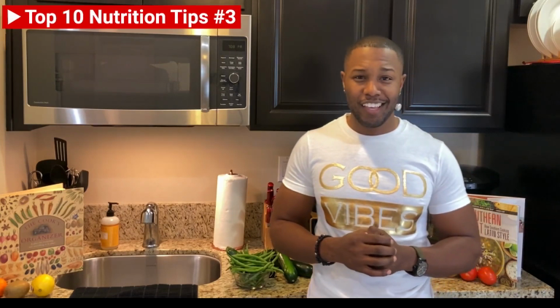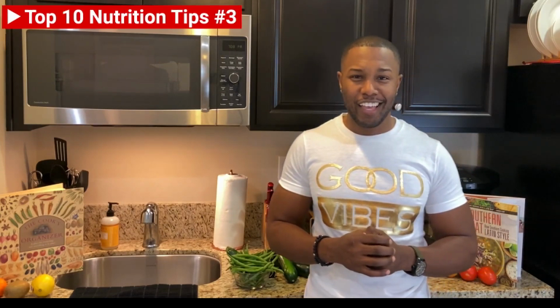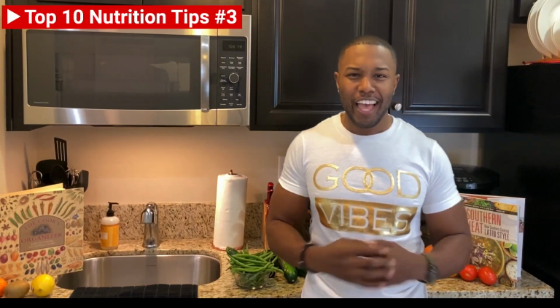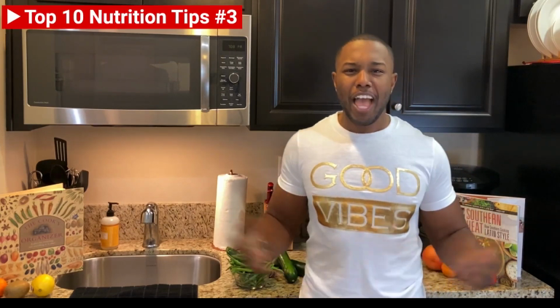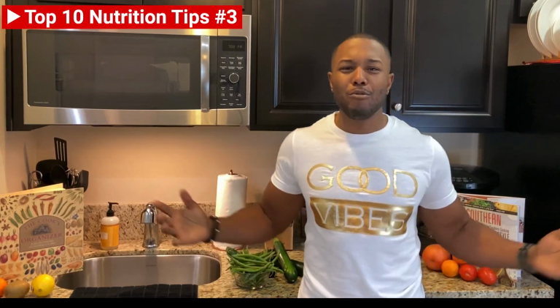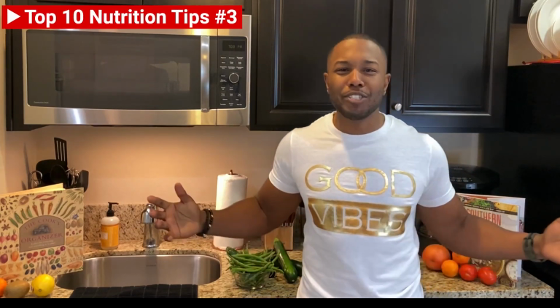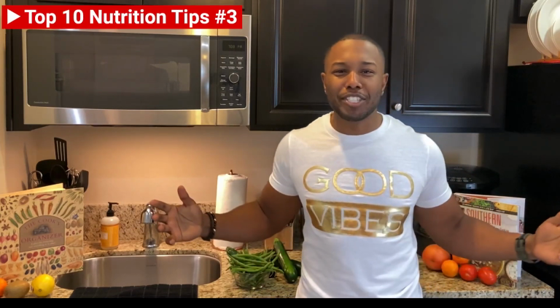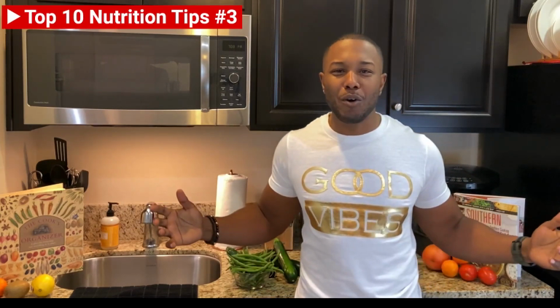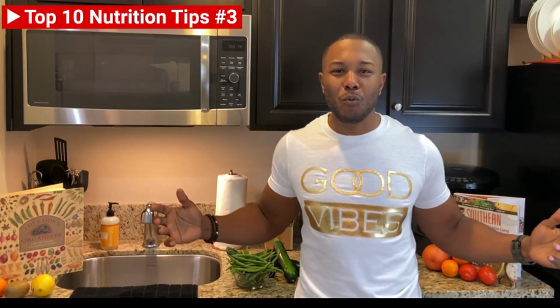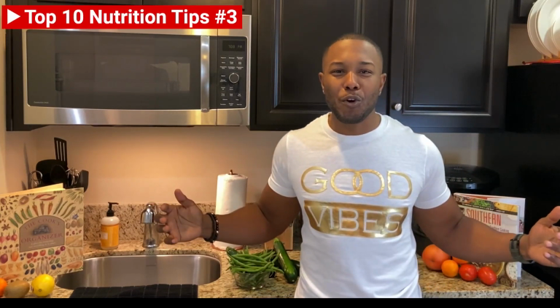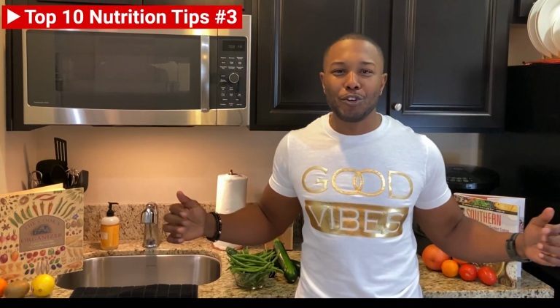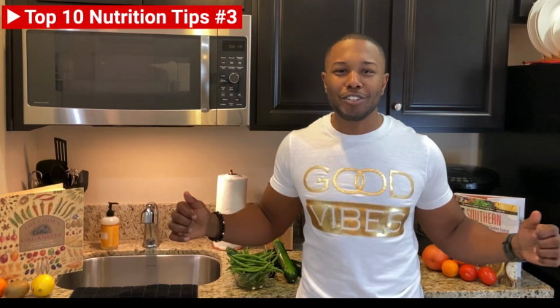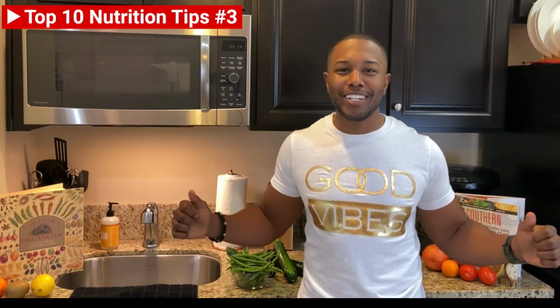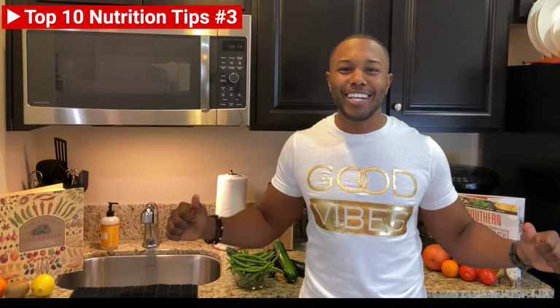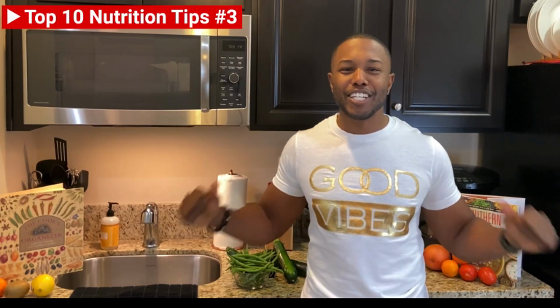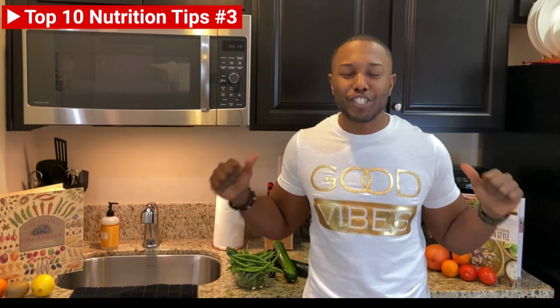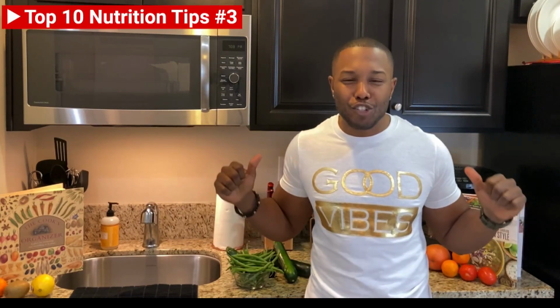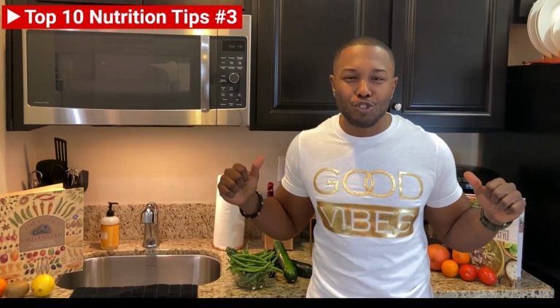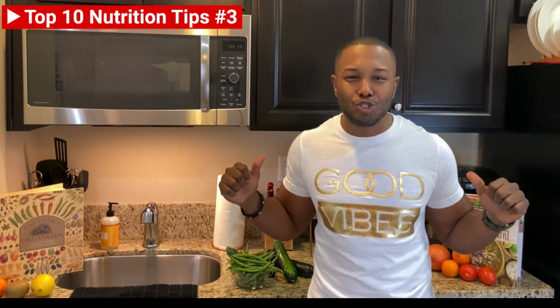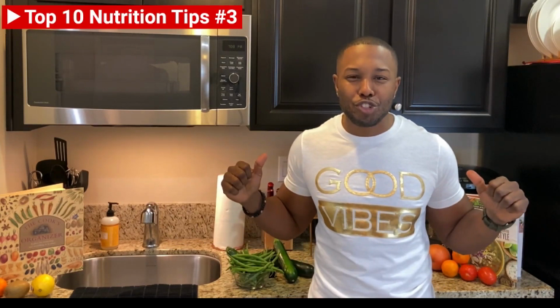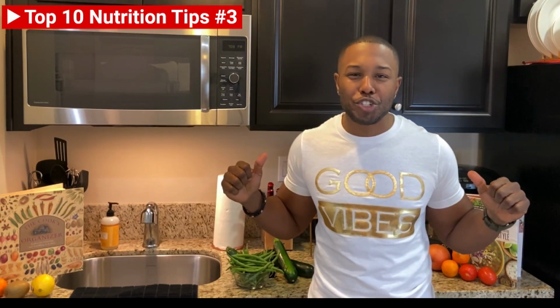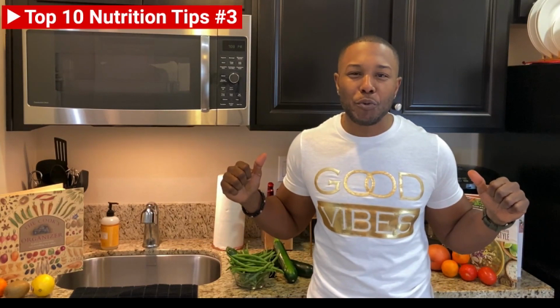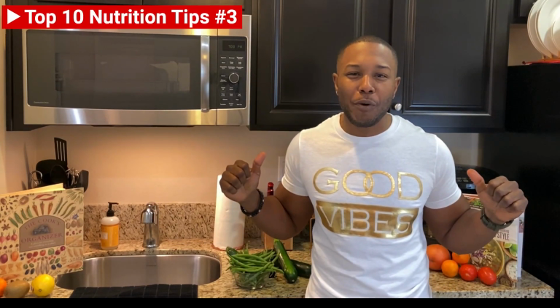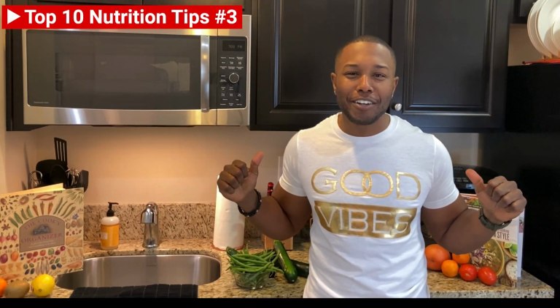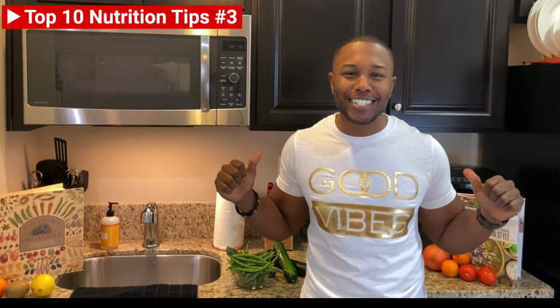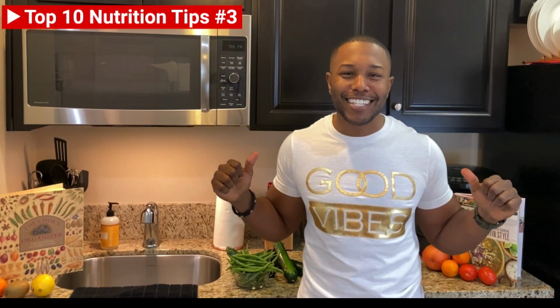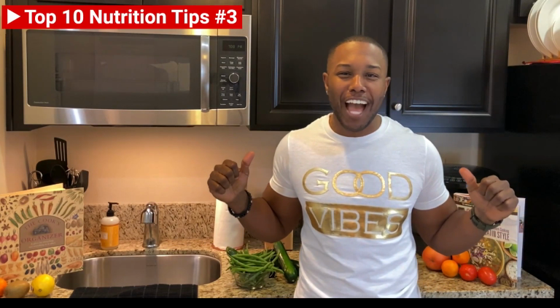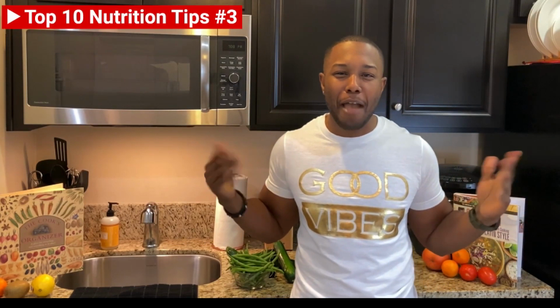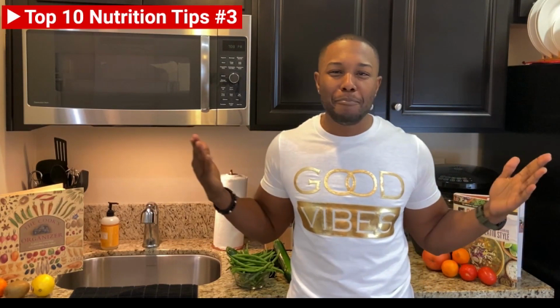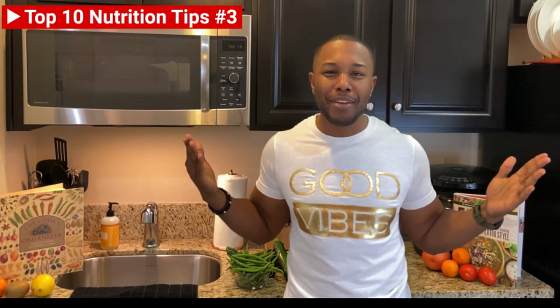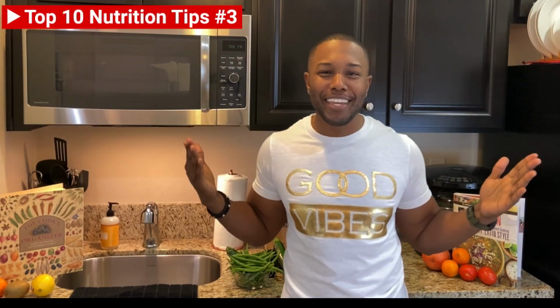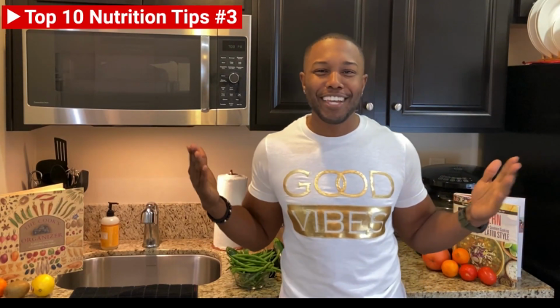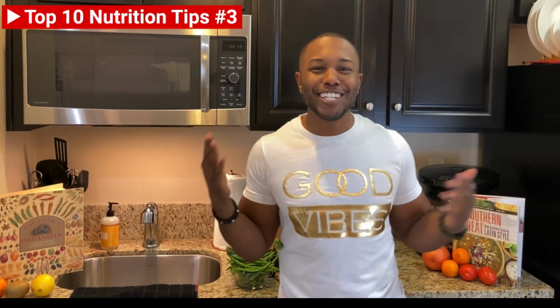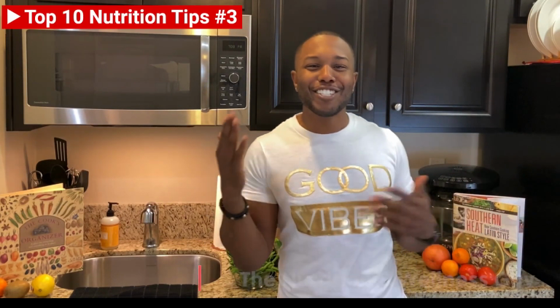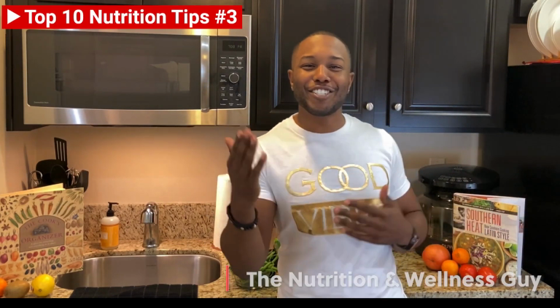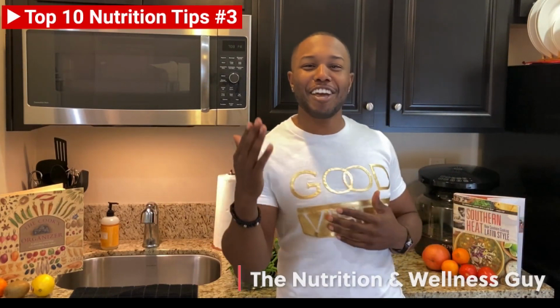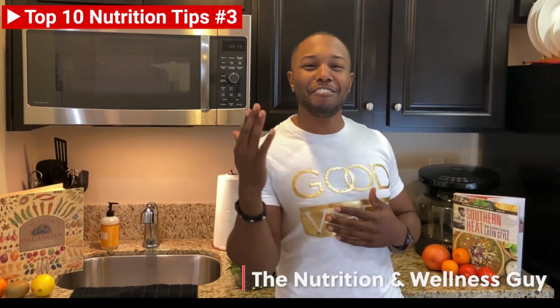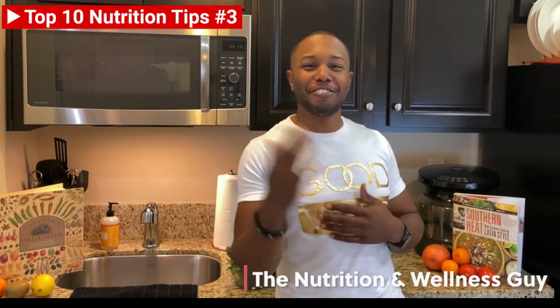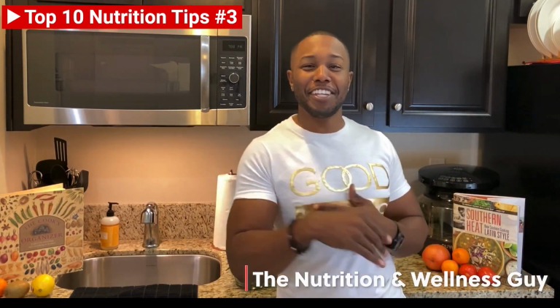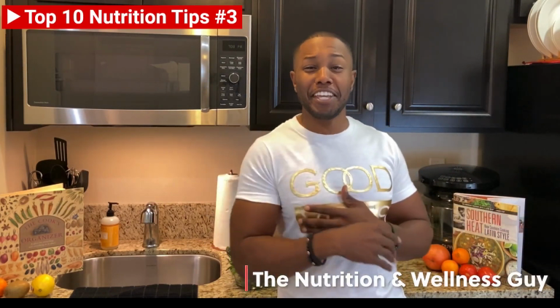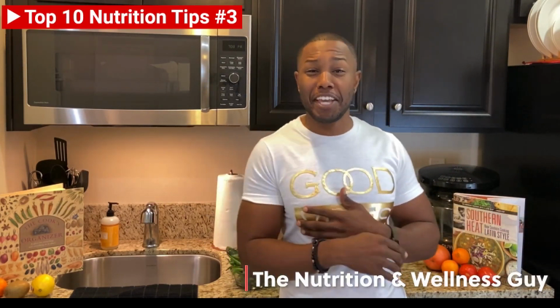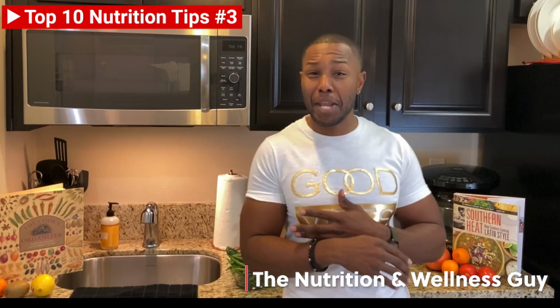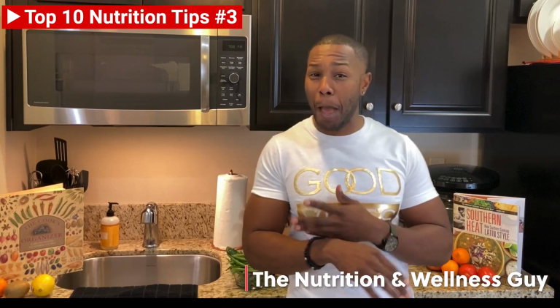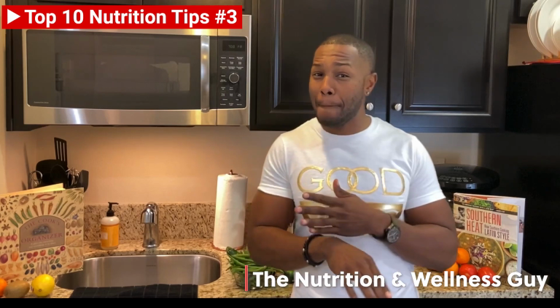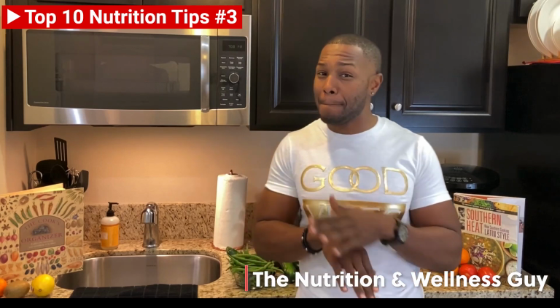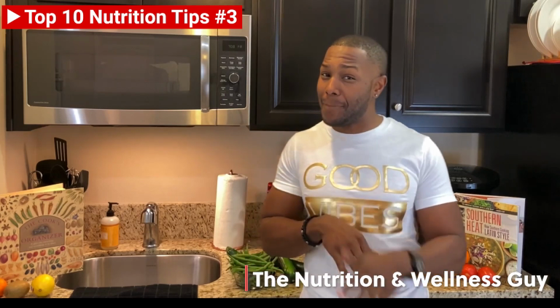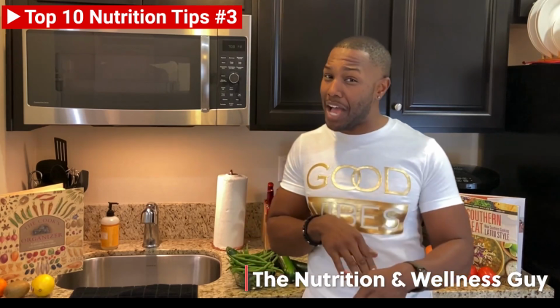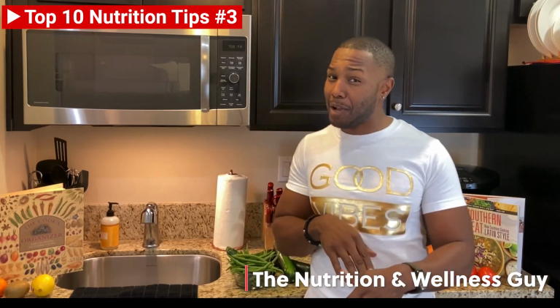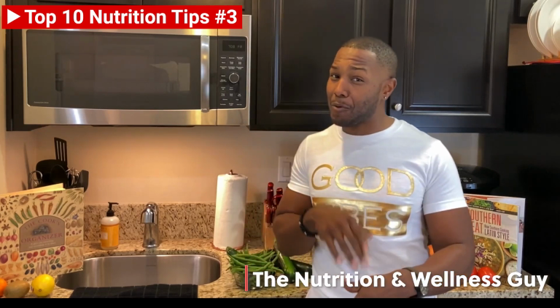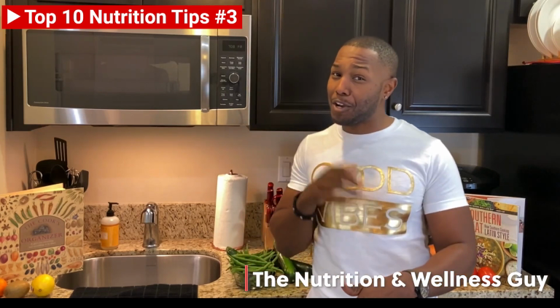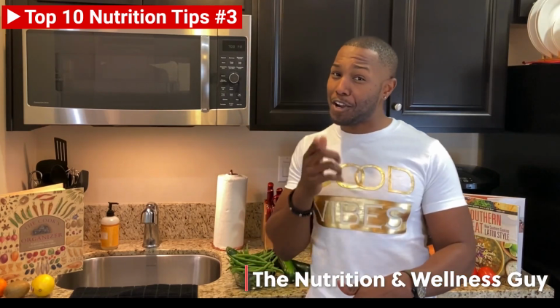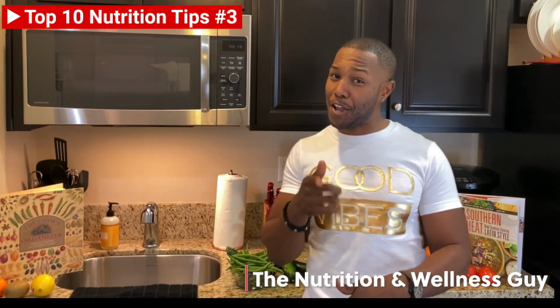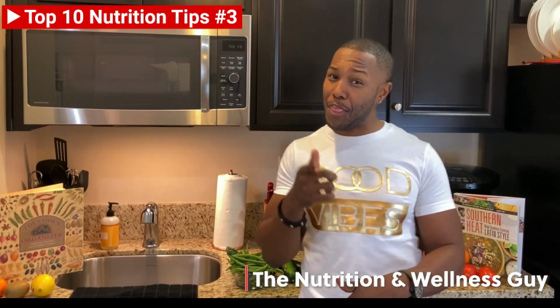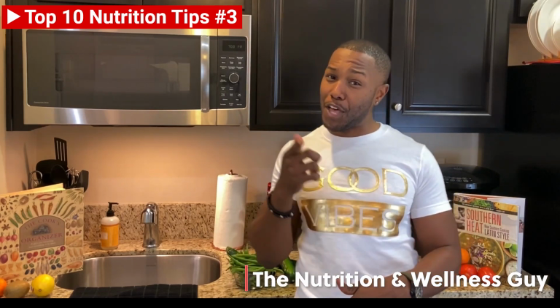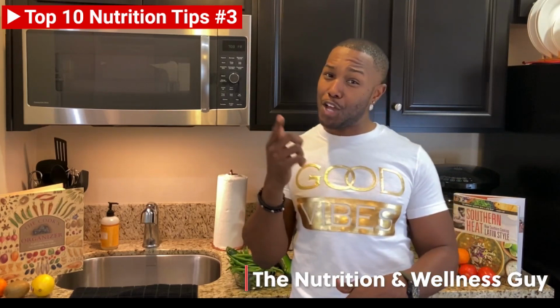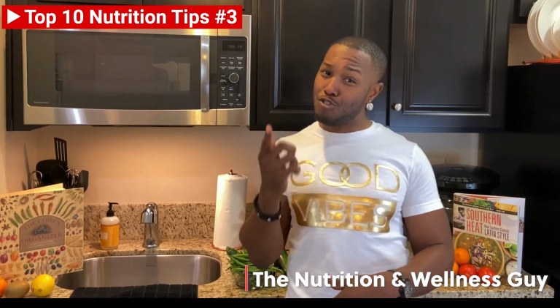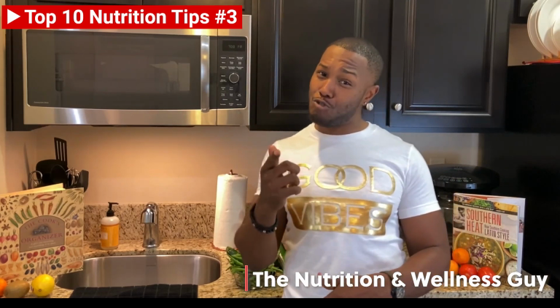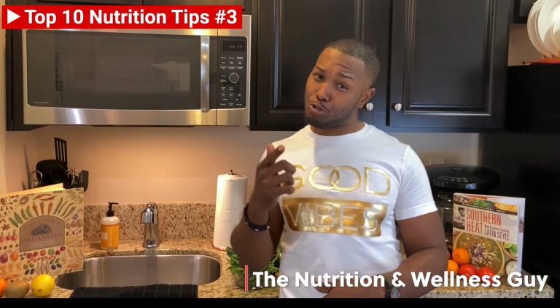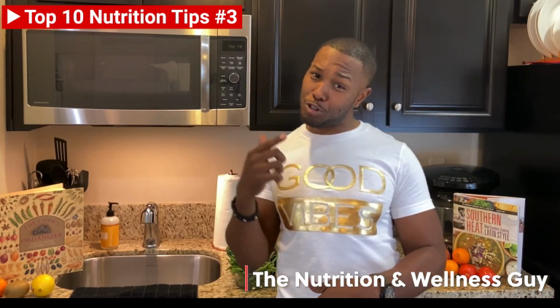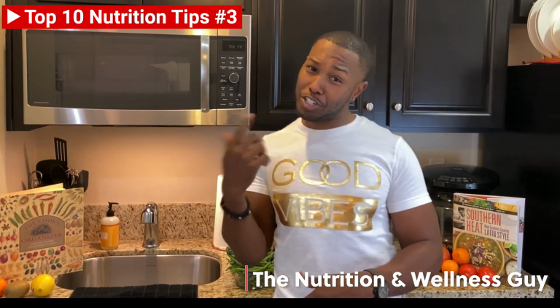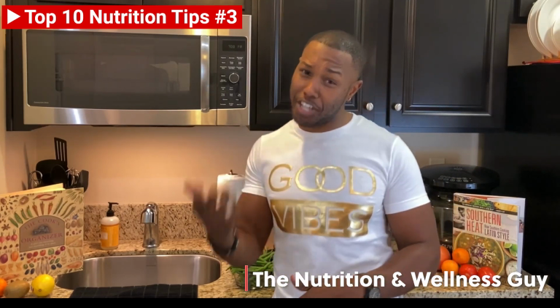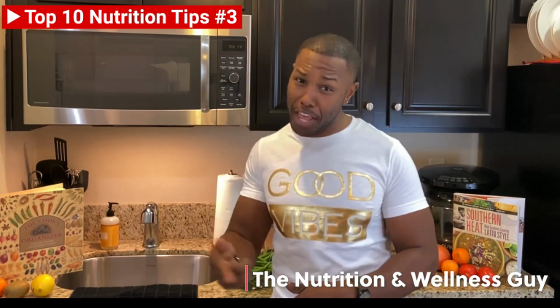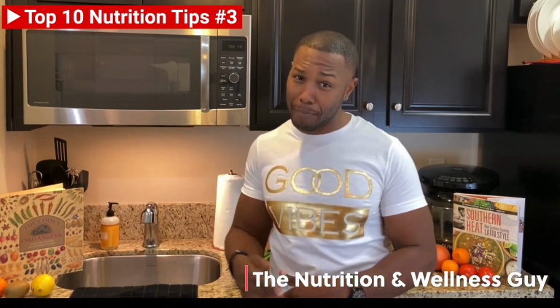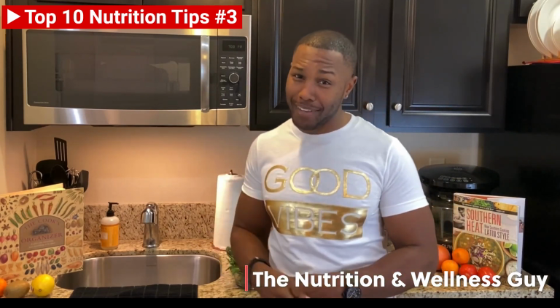Hey, what's up world? It's your nutritional wellness guy, me, Chef D, and I'm back with another Nutri-Tip.